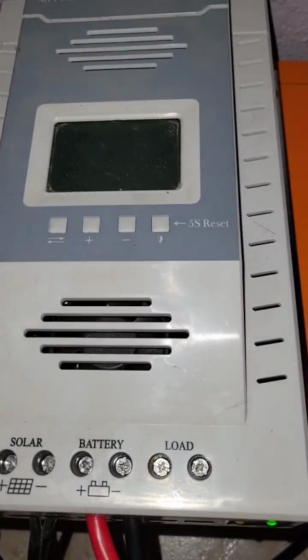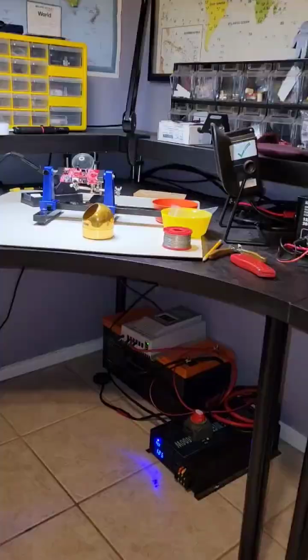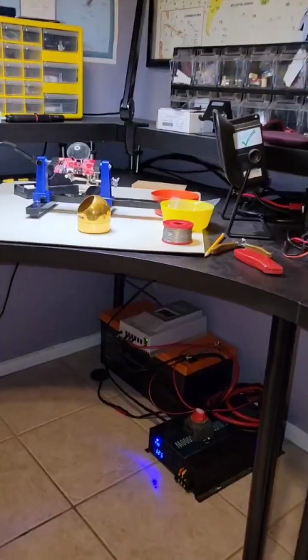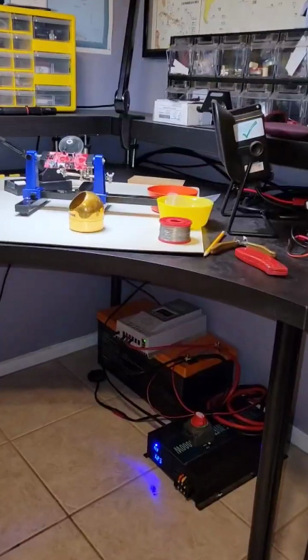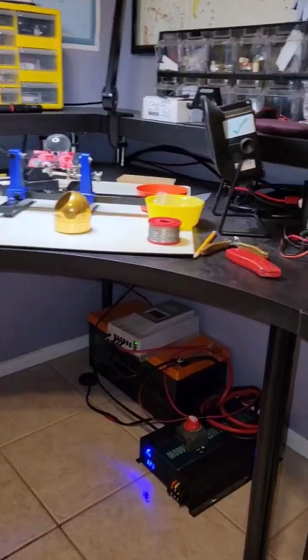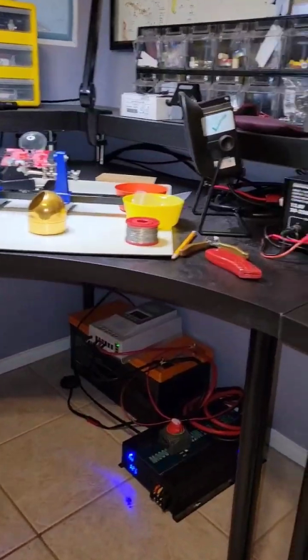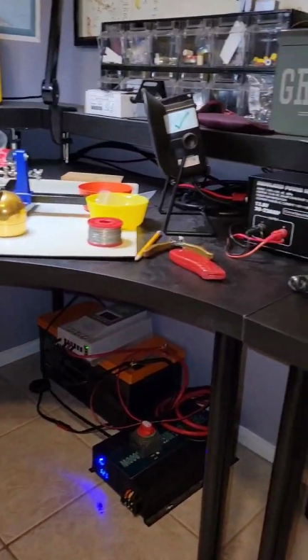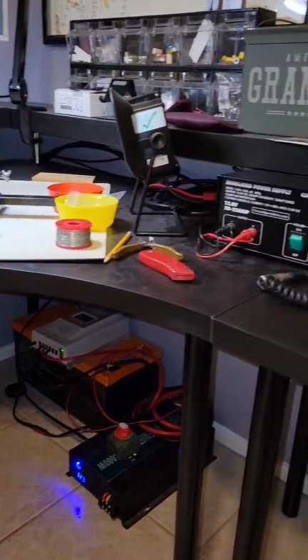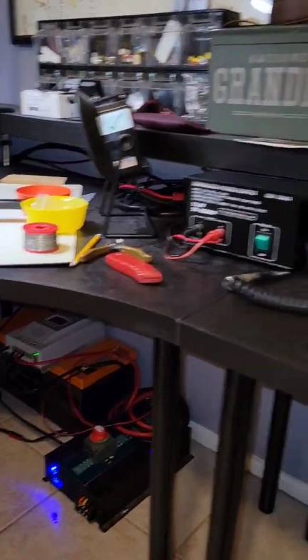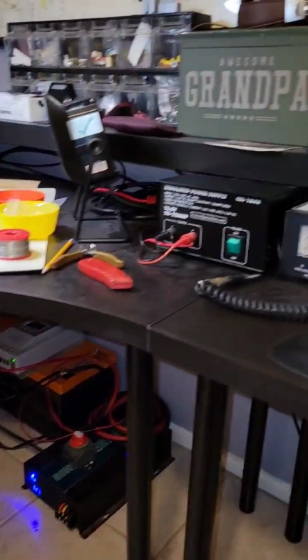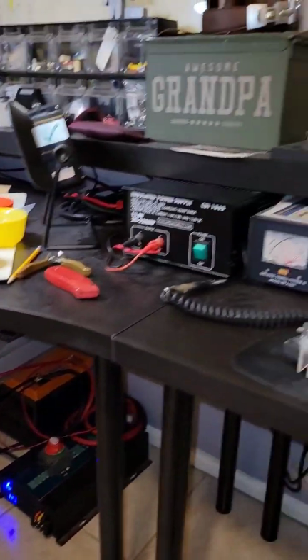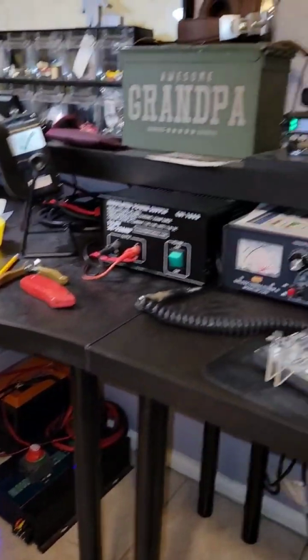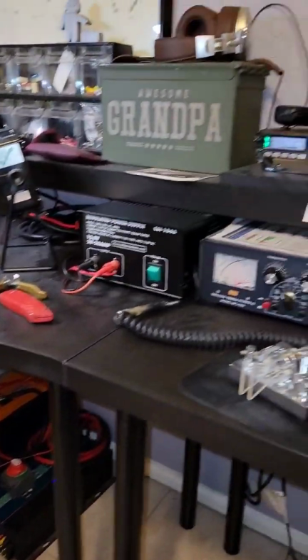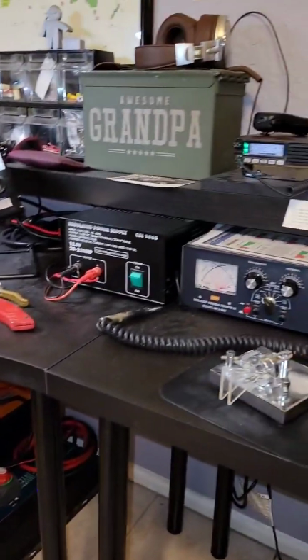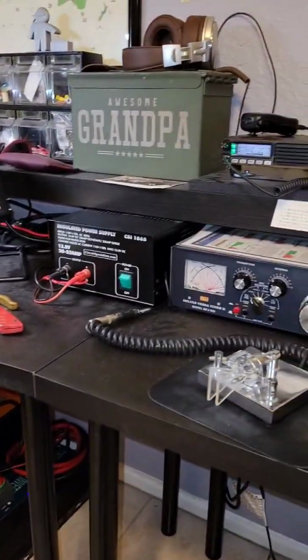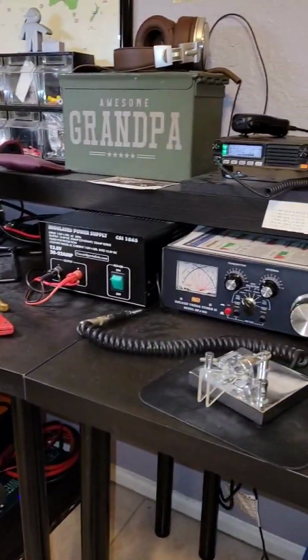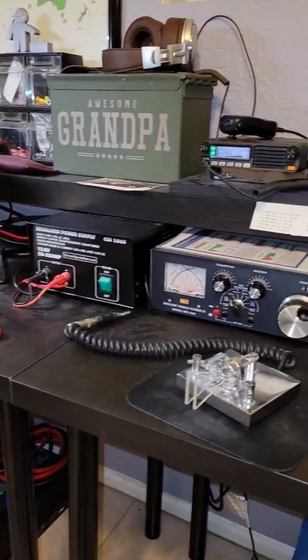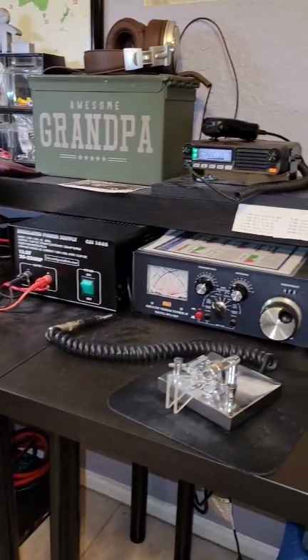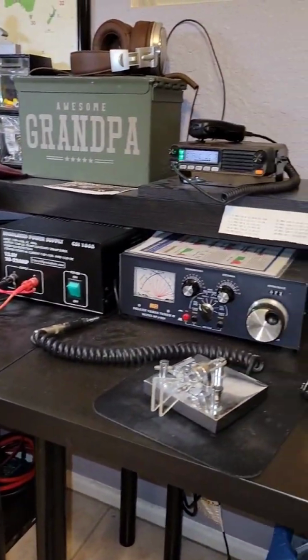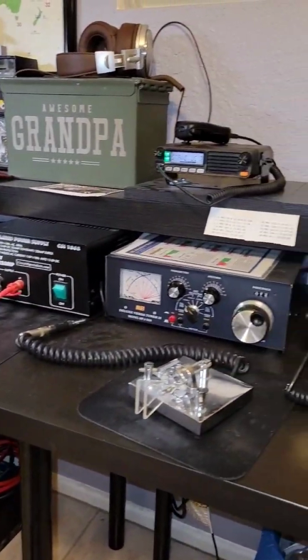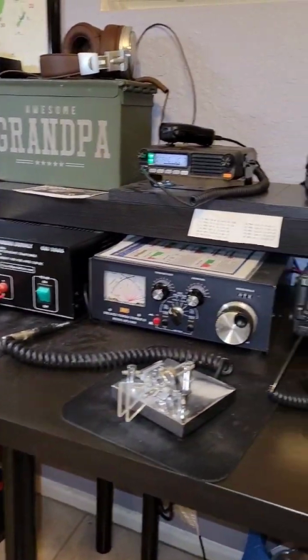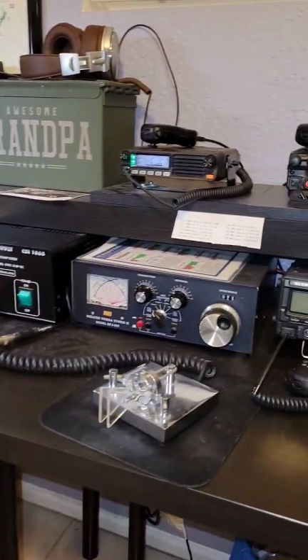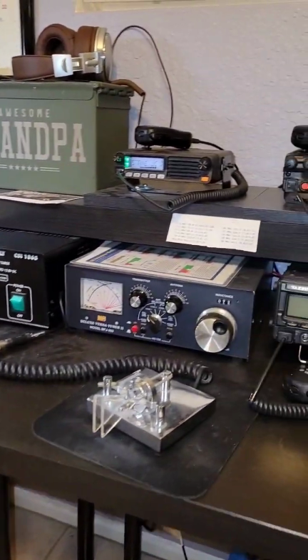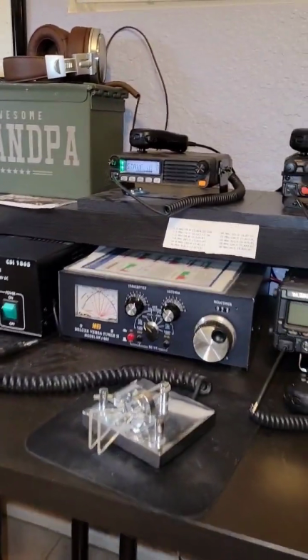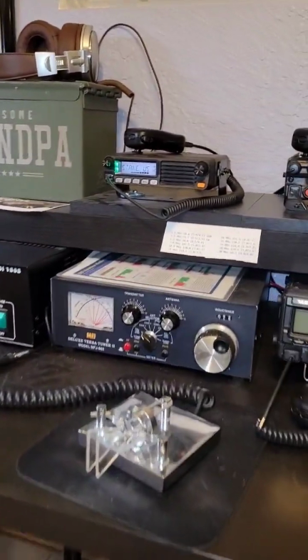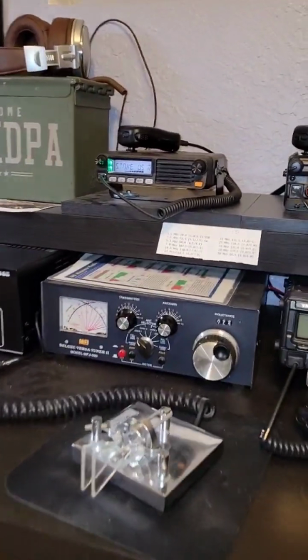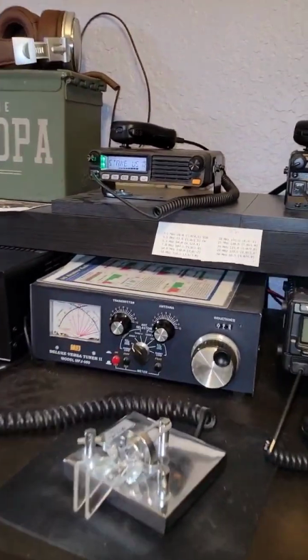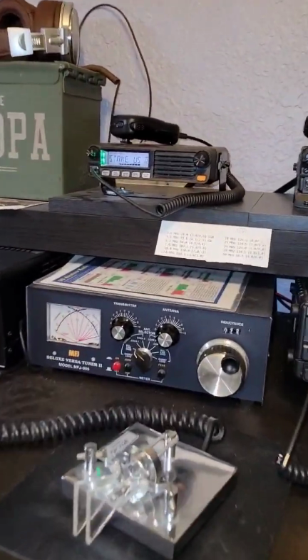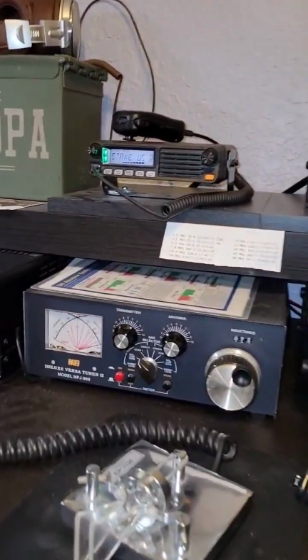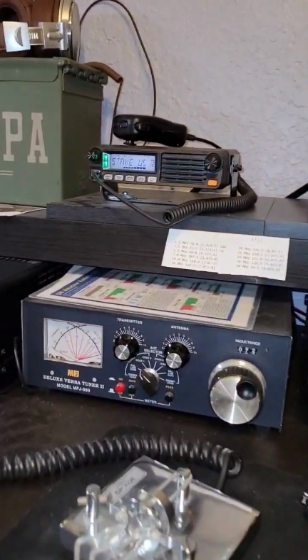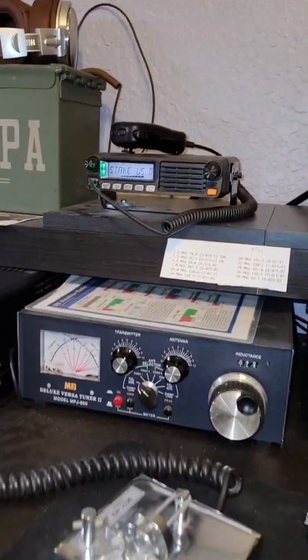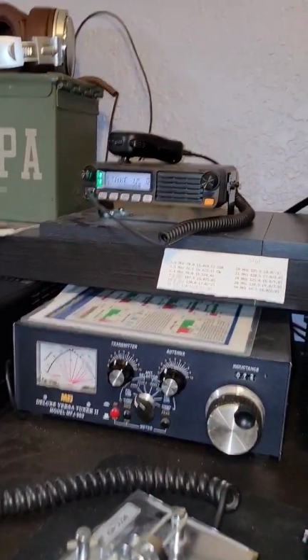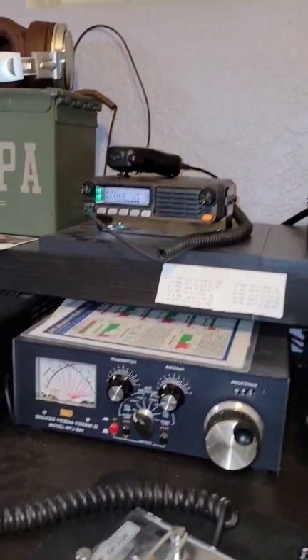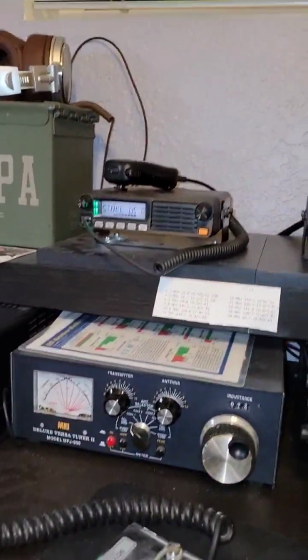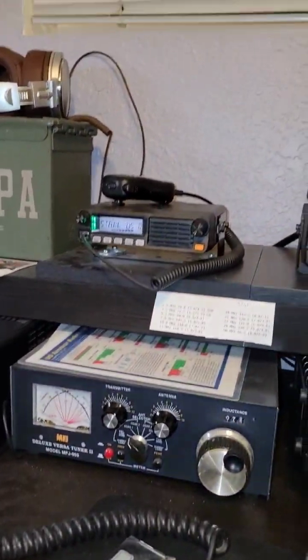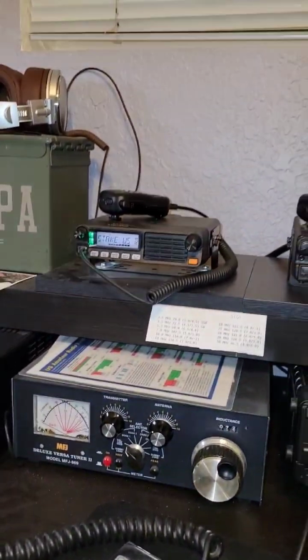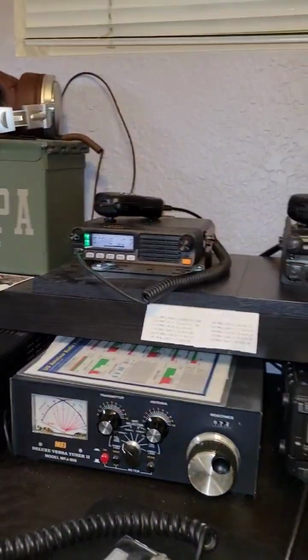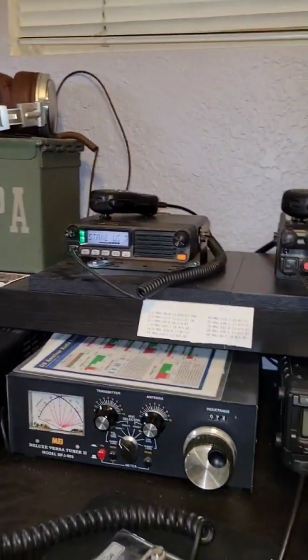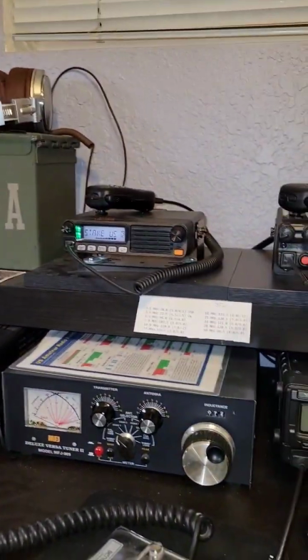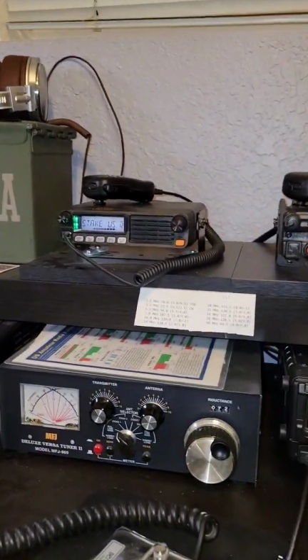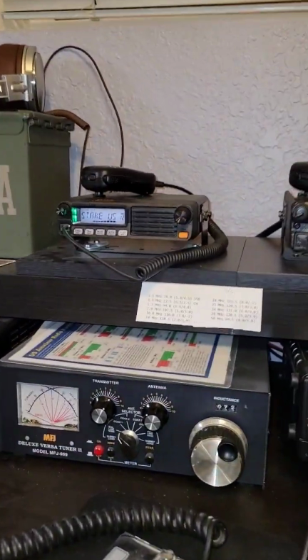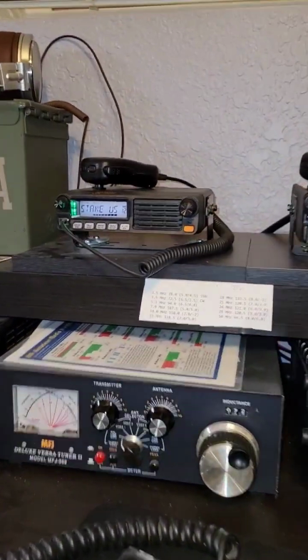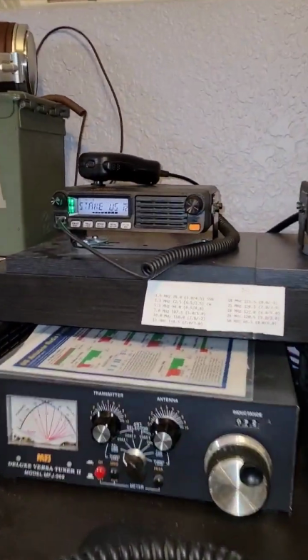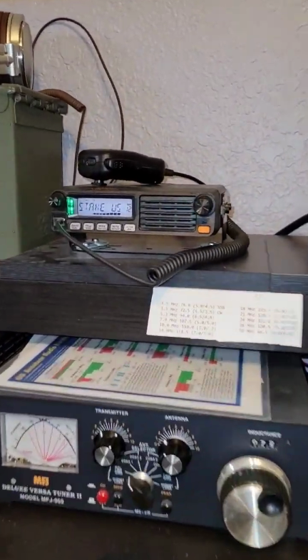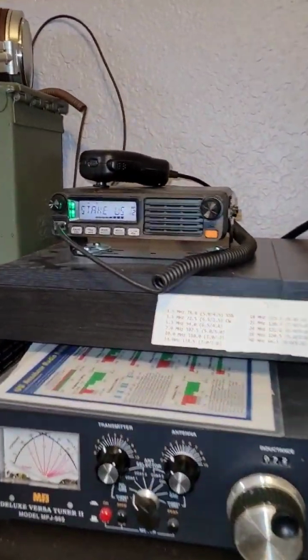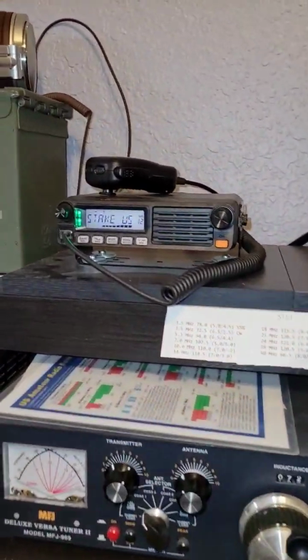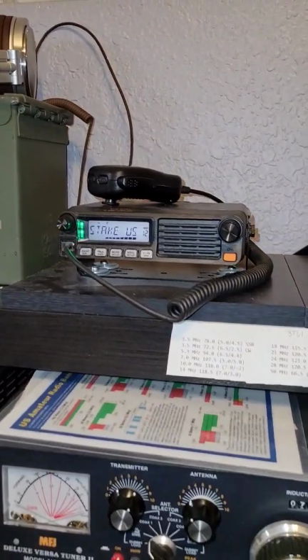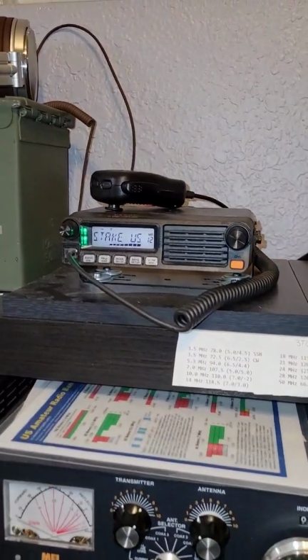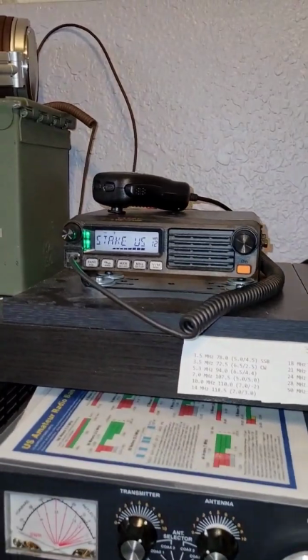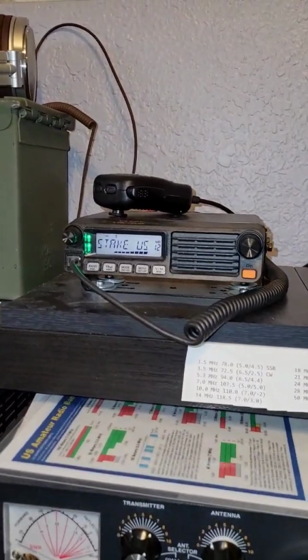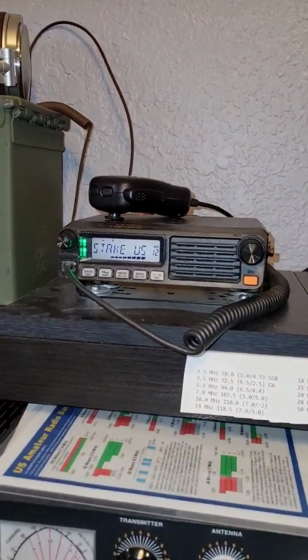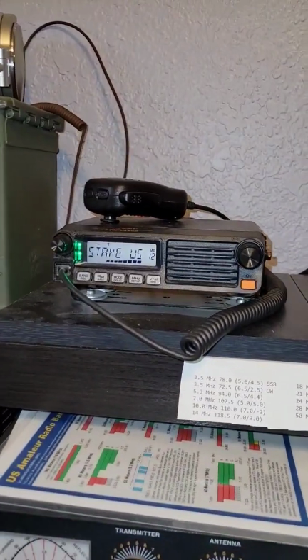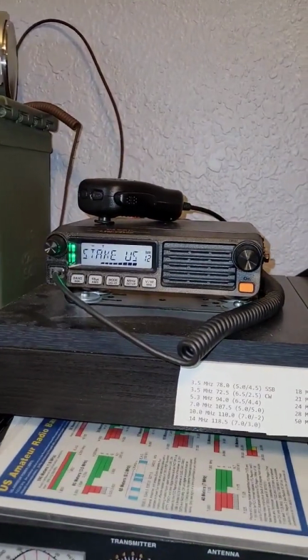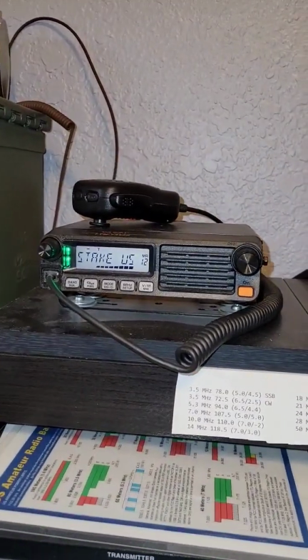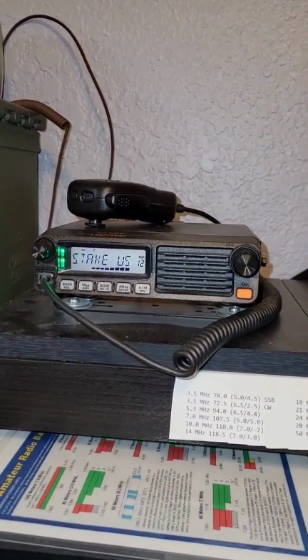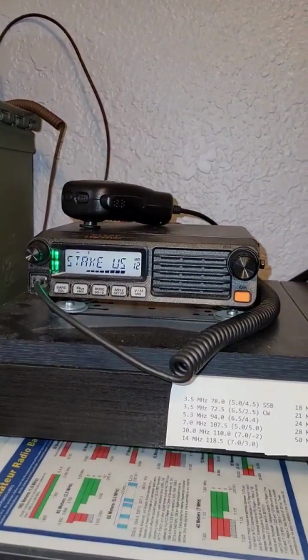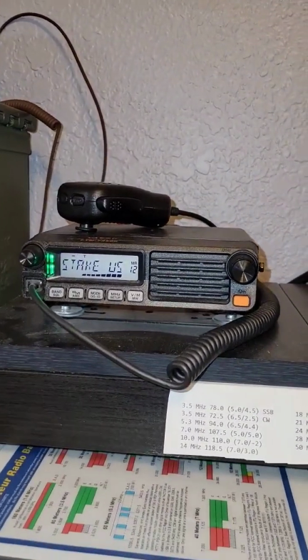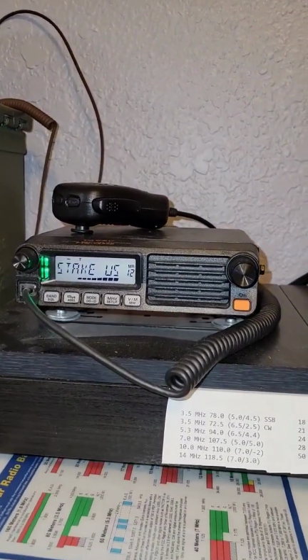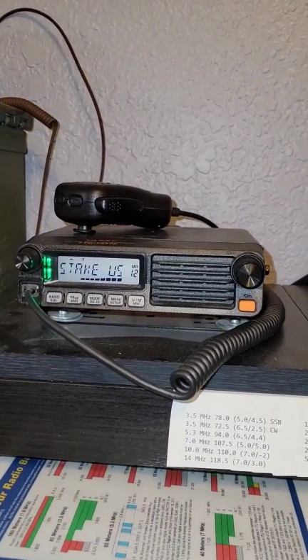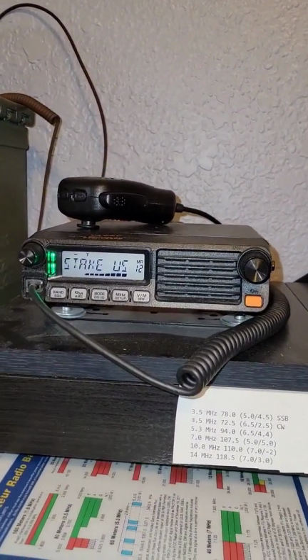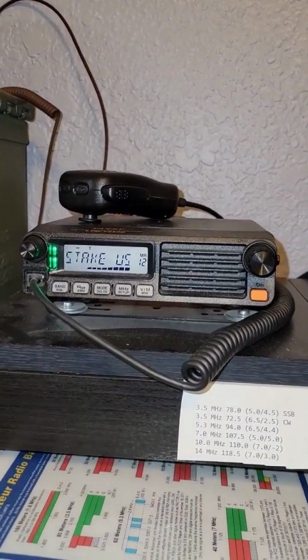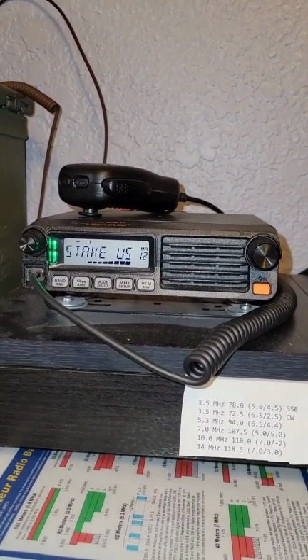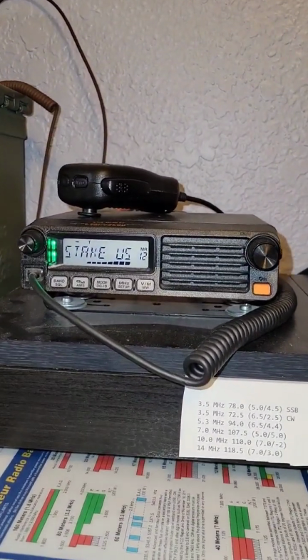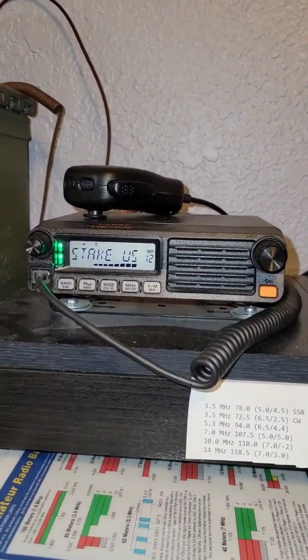Calling the Mesa East 8 net. This is Kilo Fox 7 Romeo Yankee X-ray.